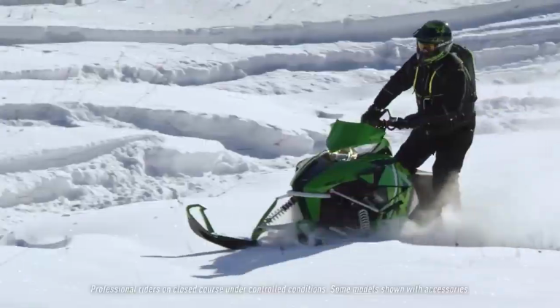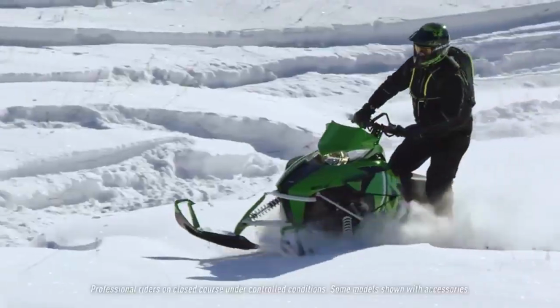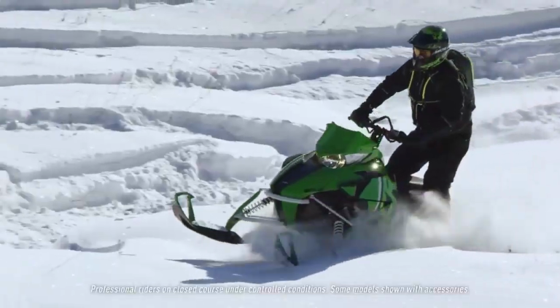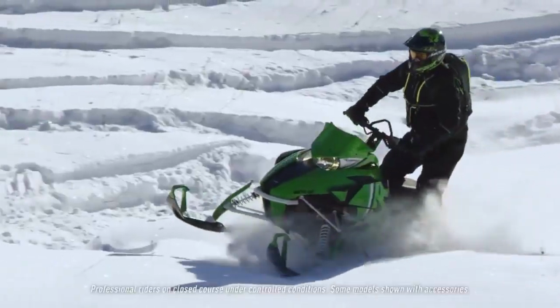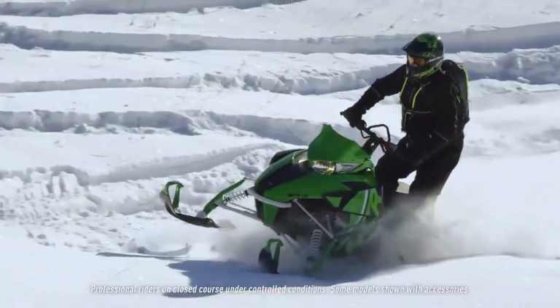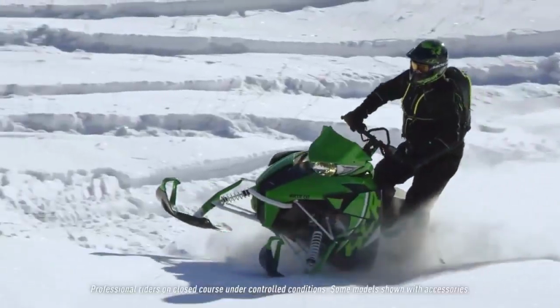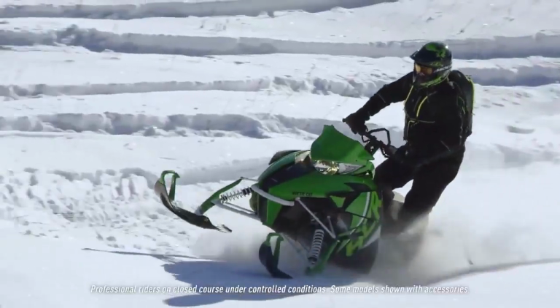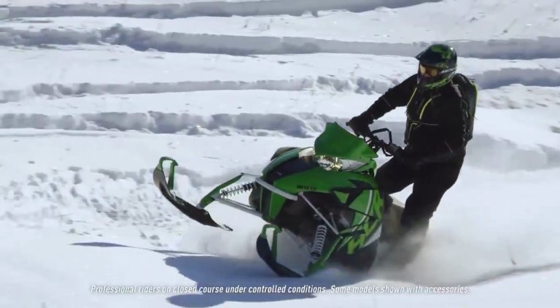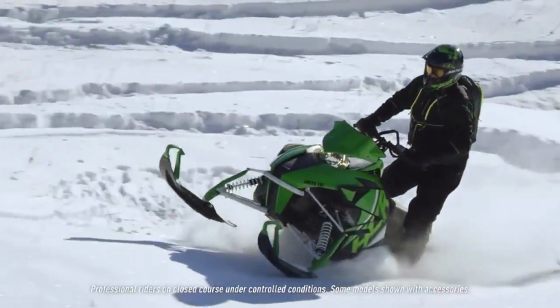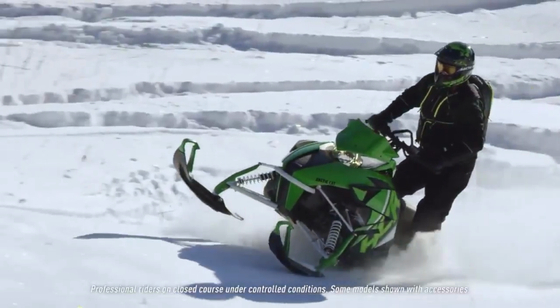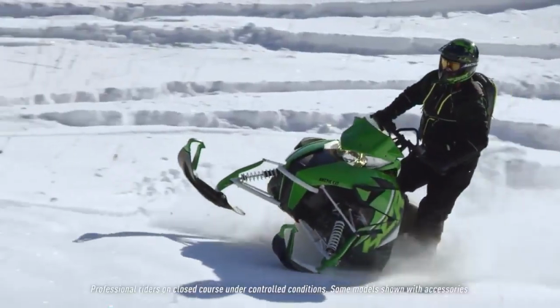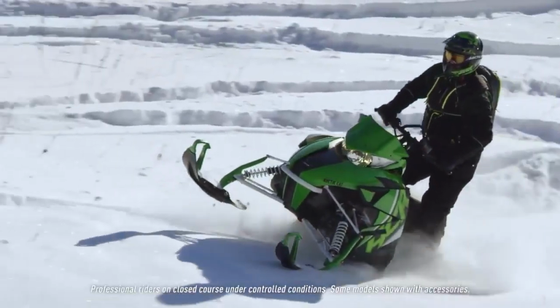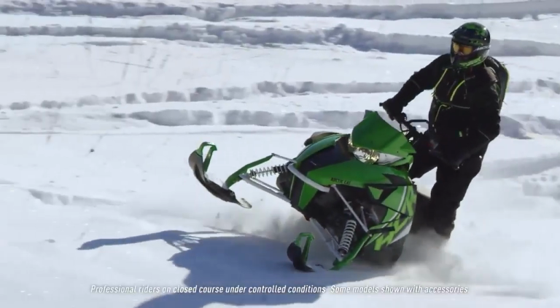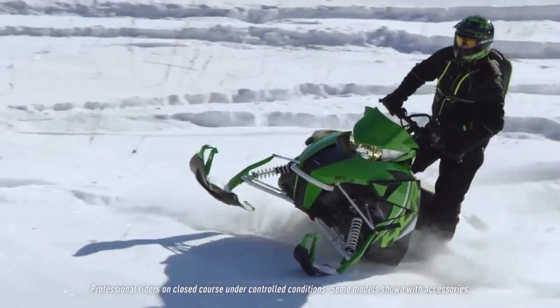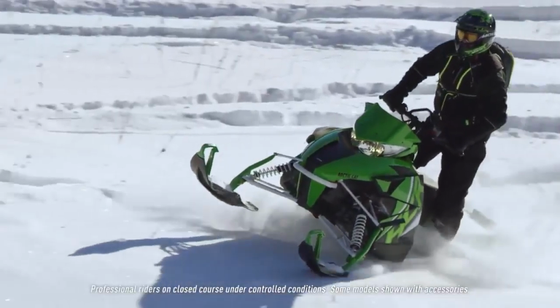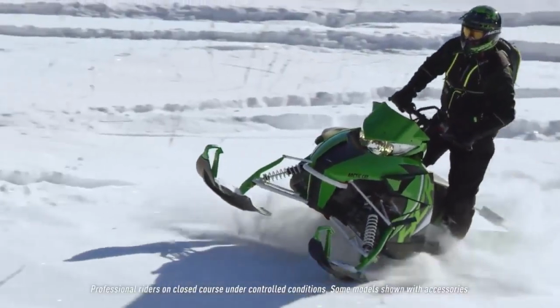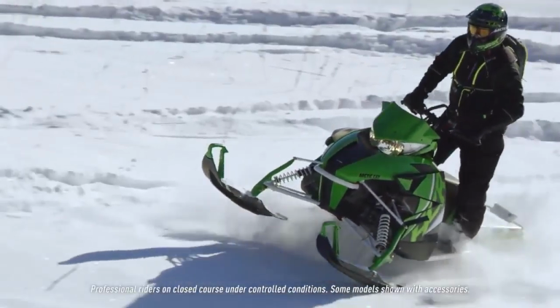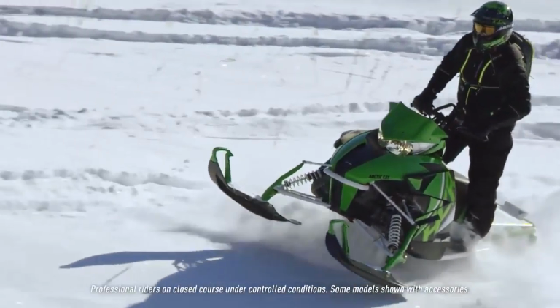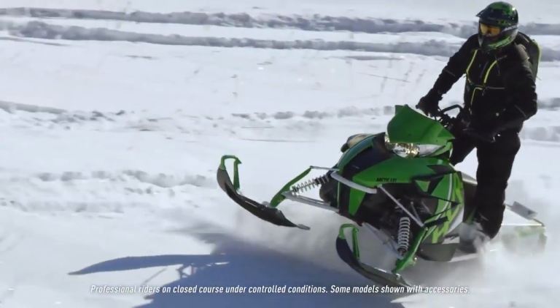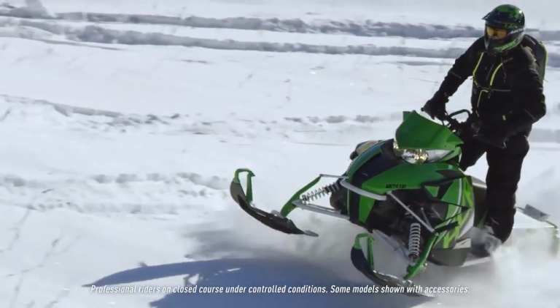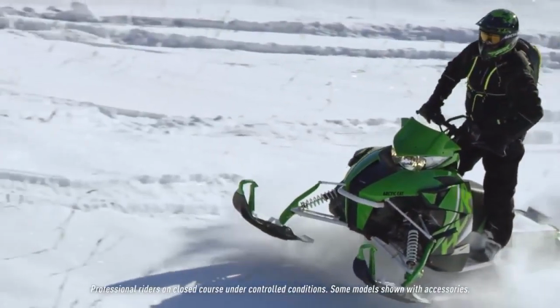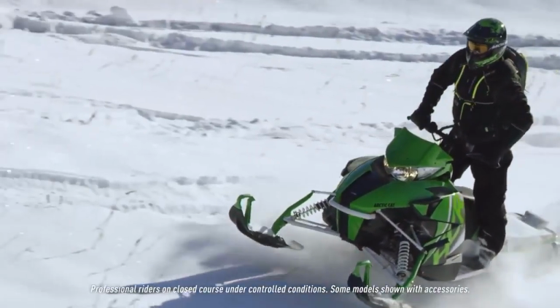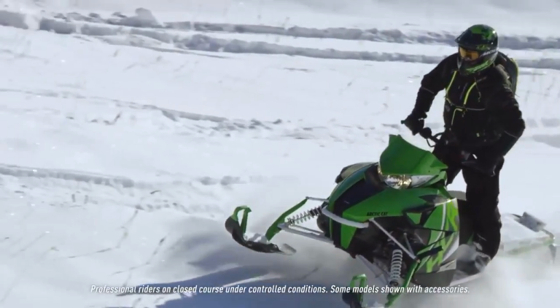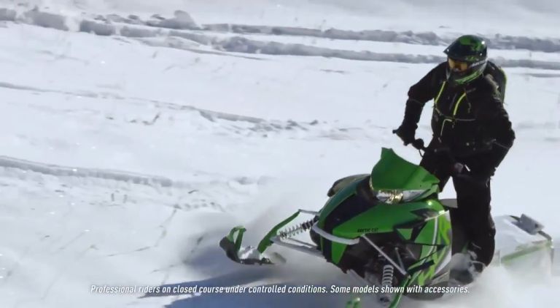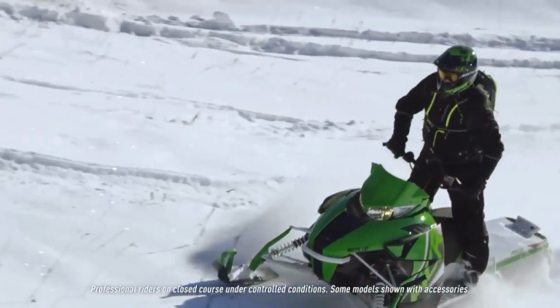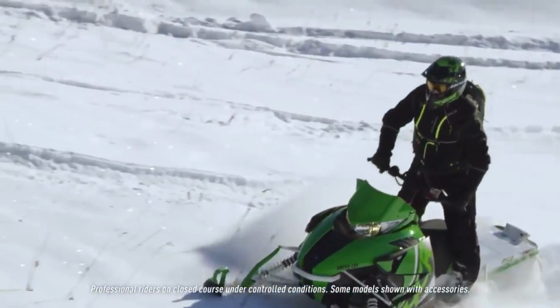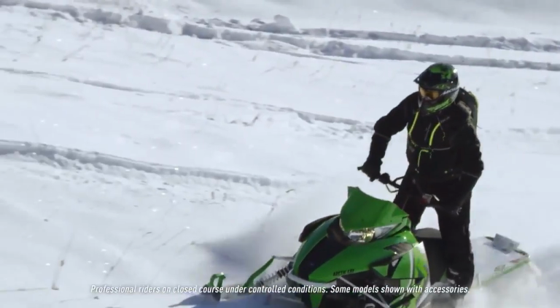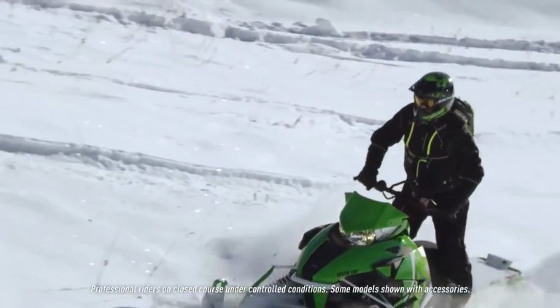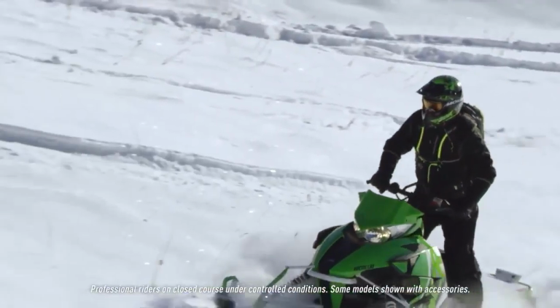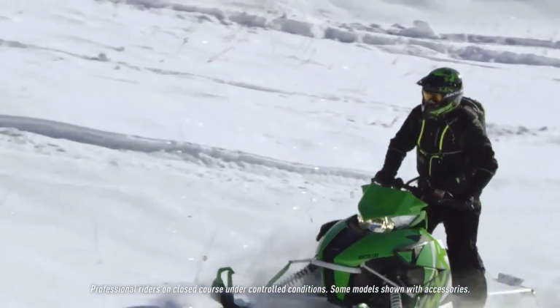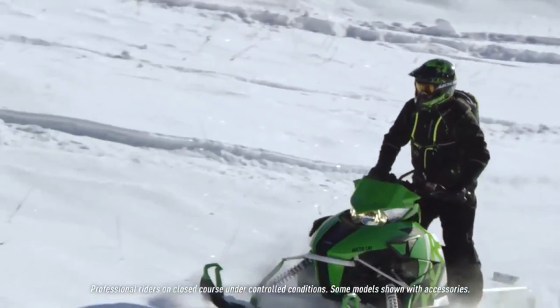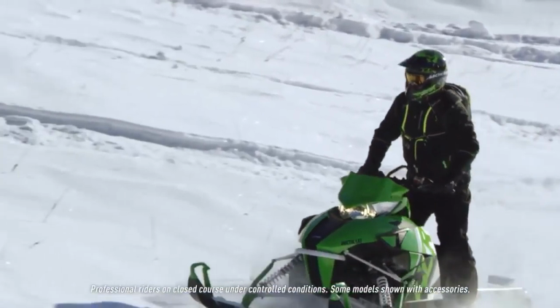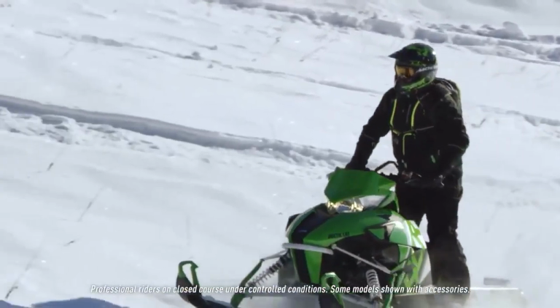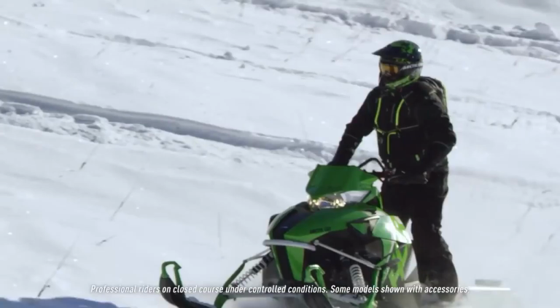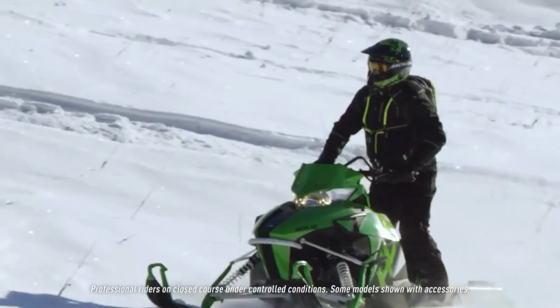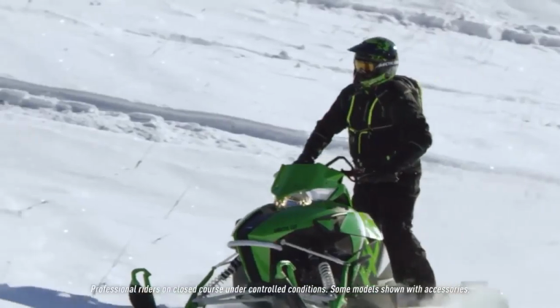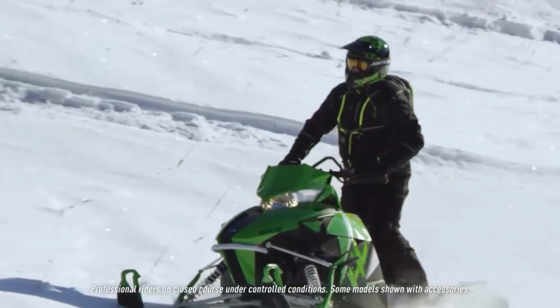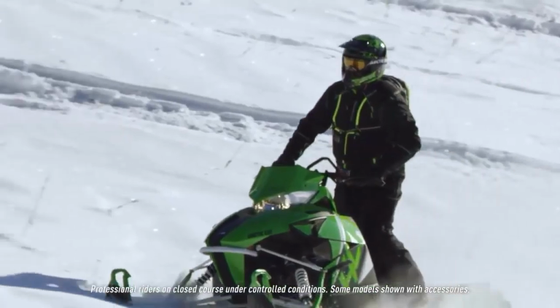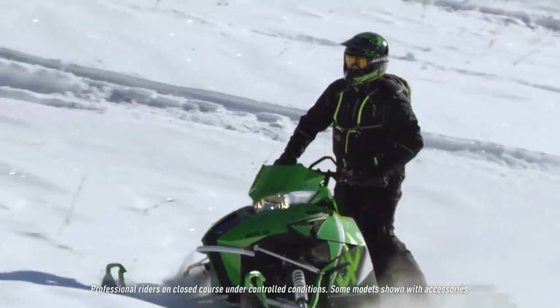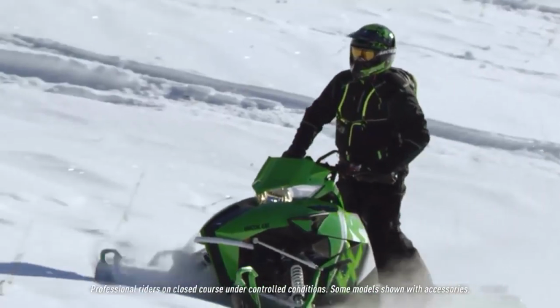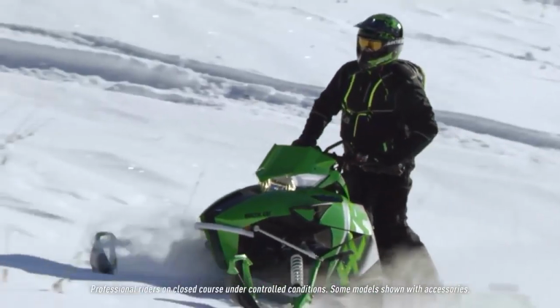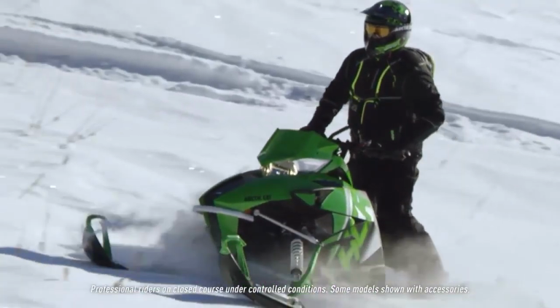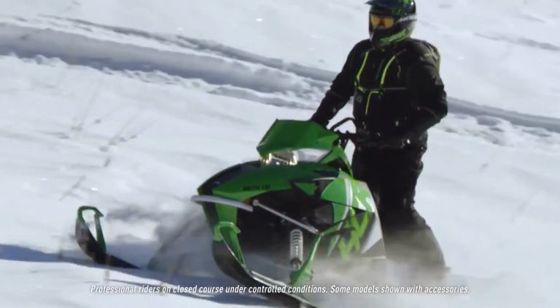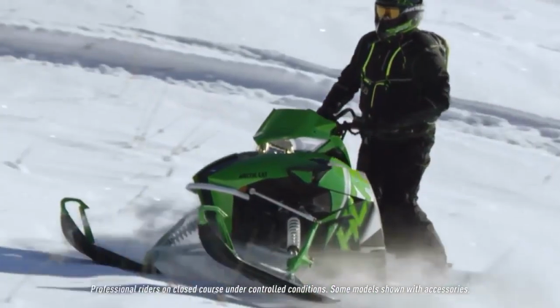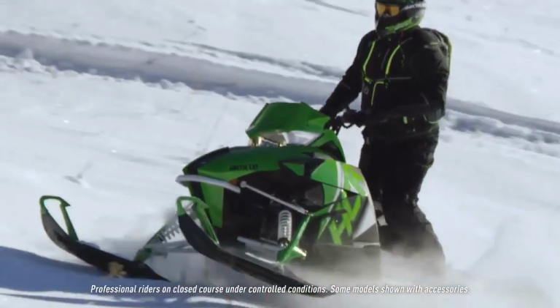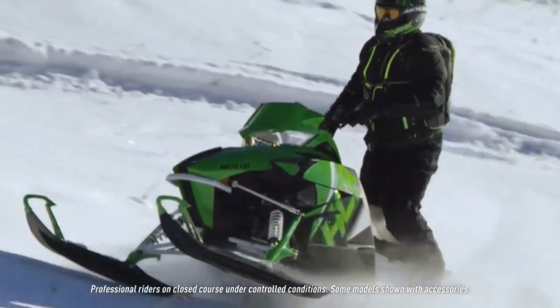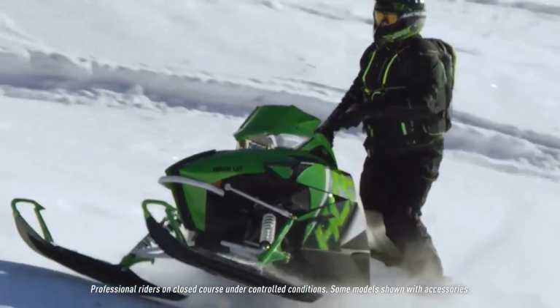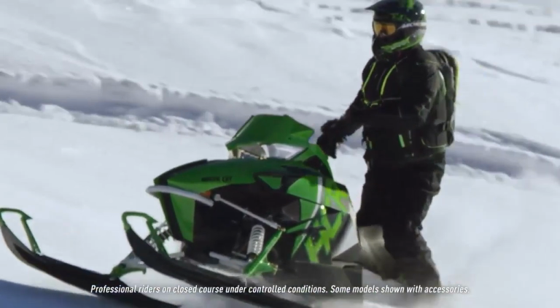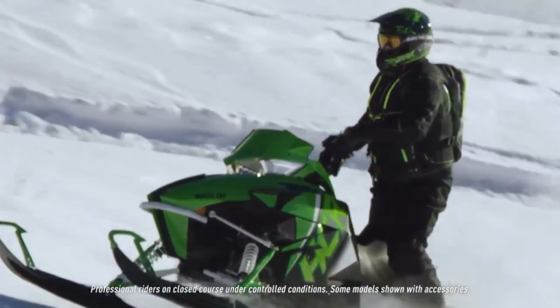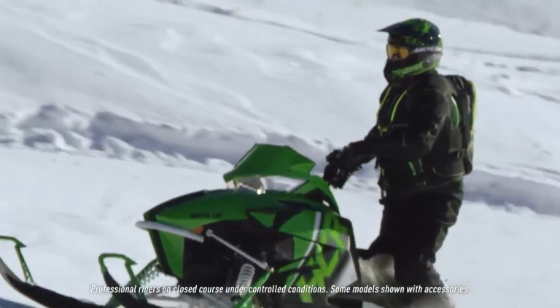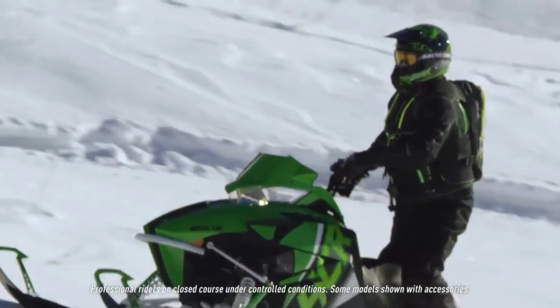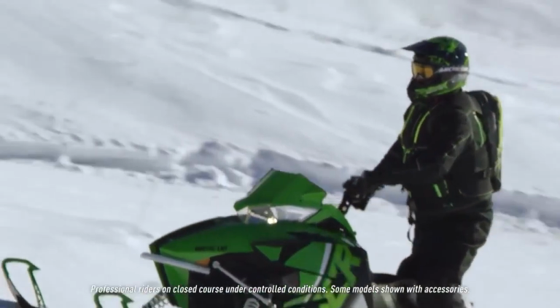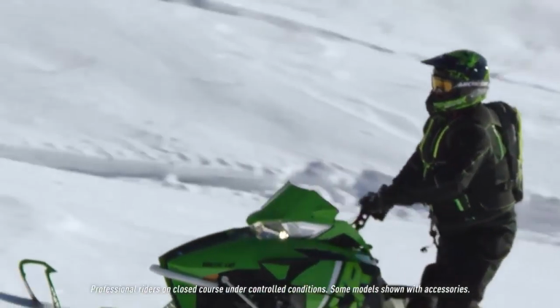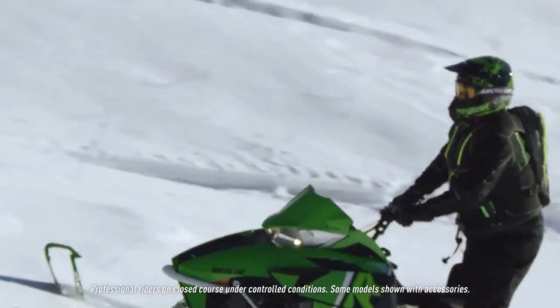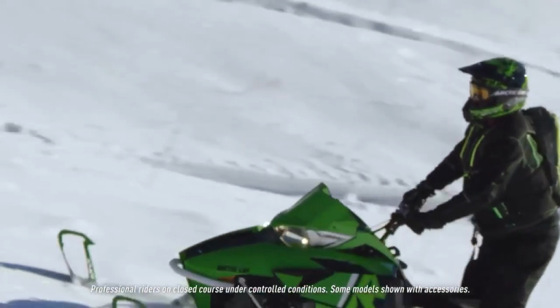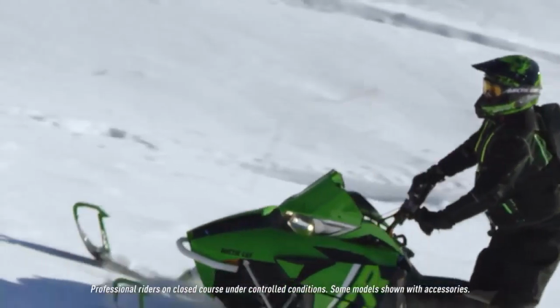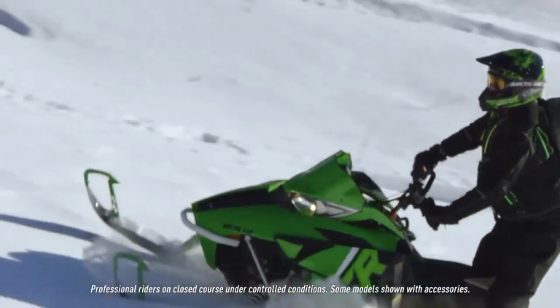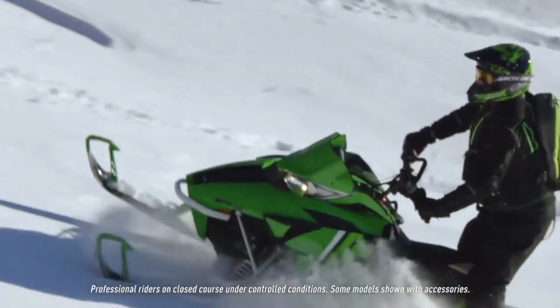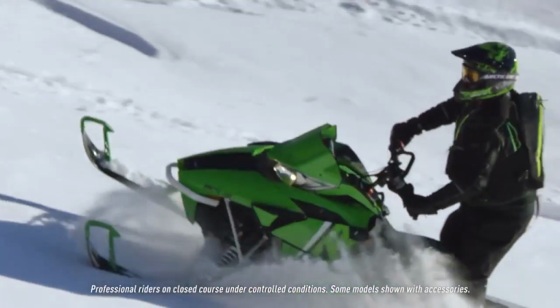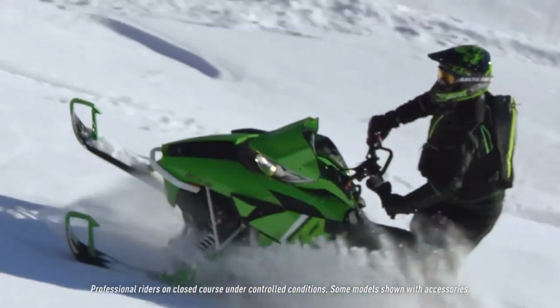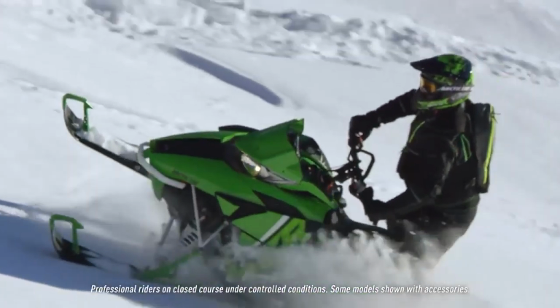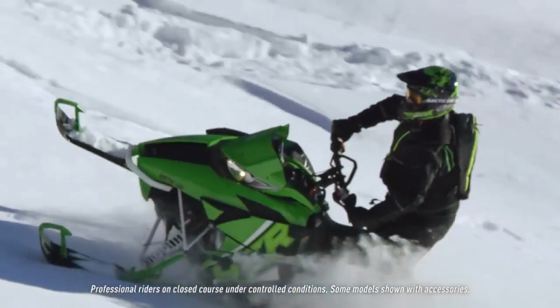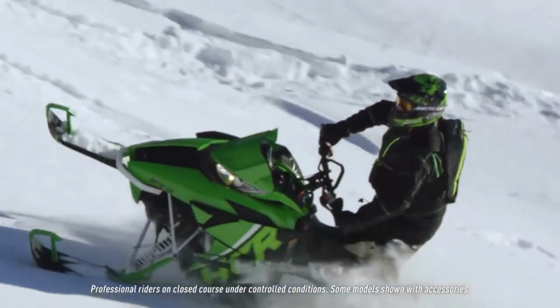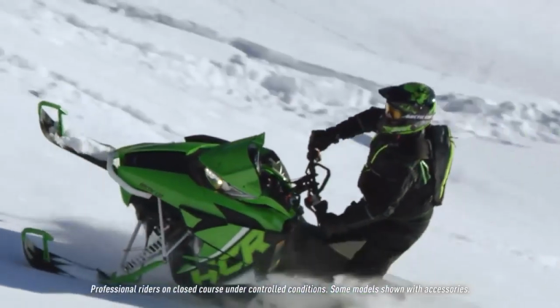We want to make the HCR work well in all conditions — not only on the racetrack, but on the trails and in the backcountry as well.